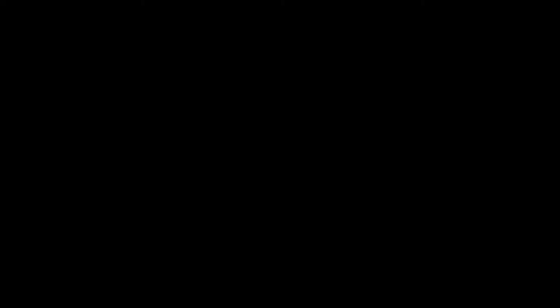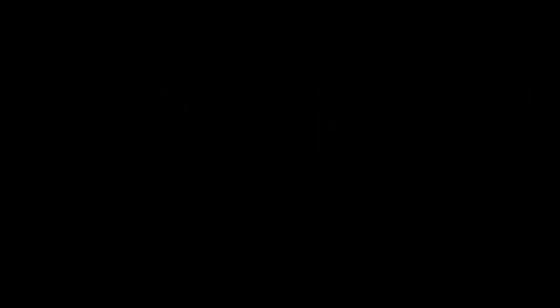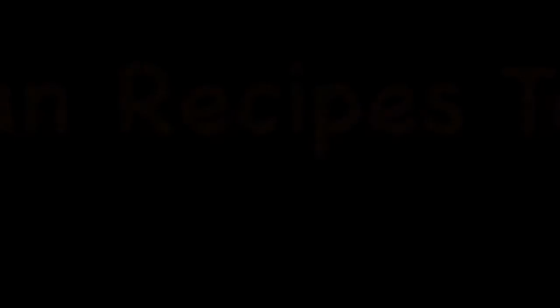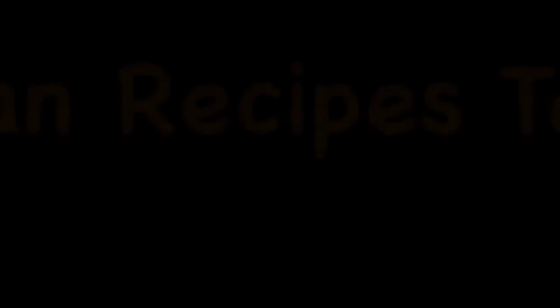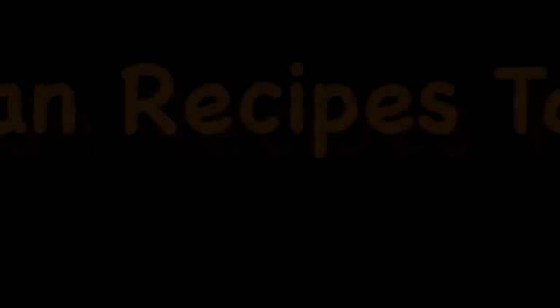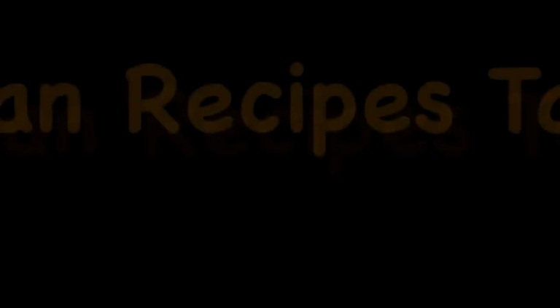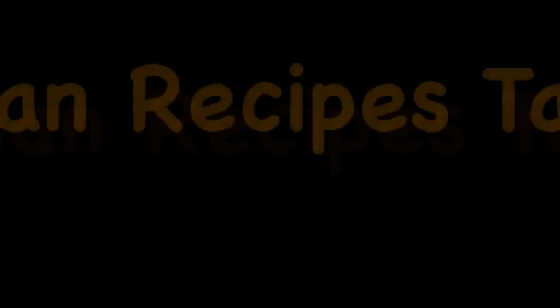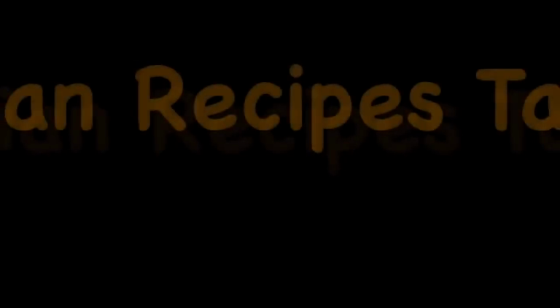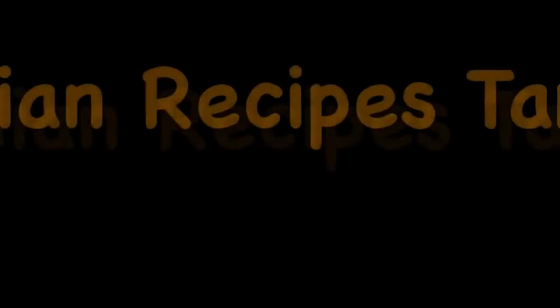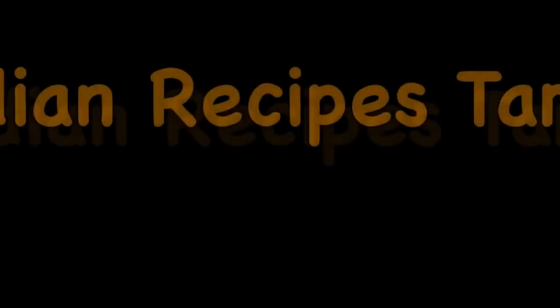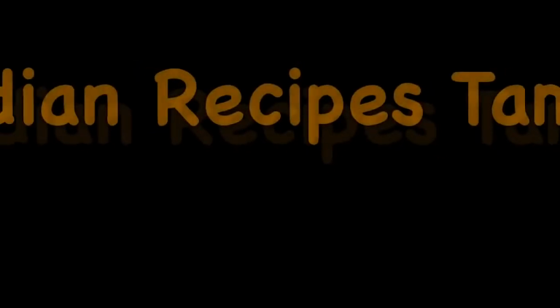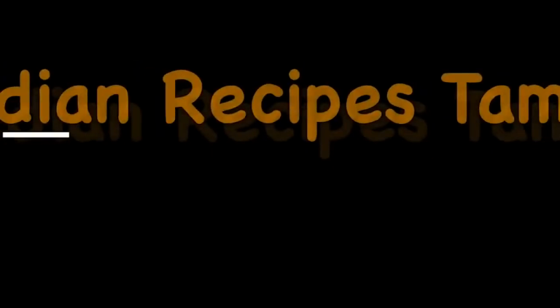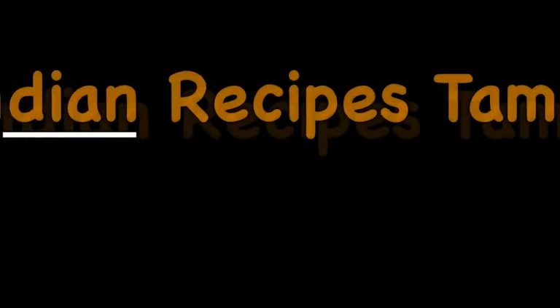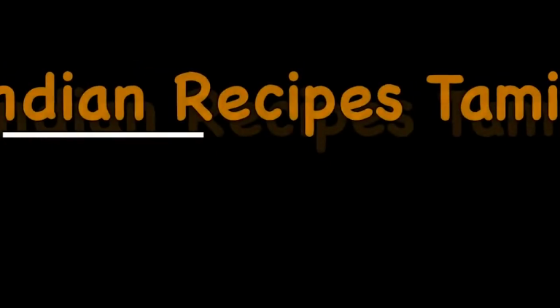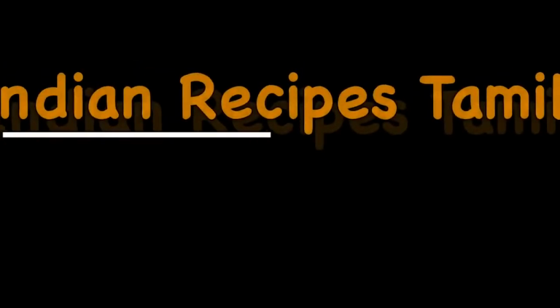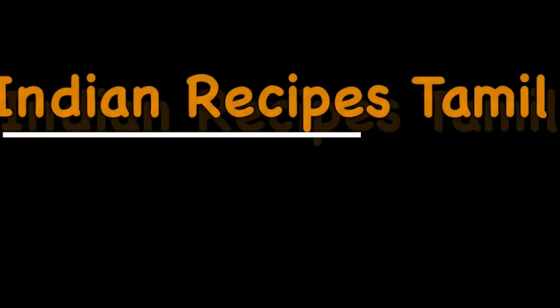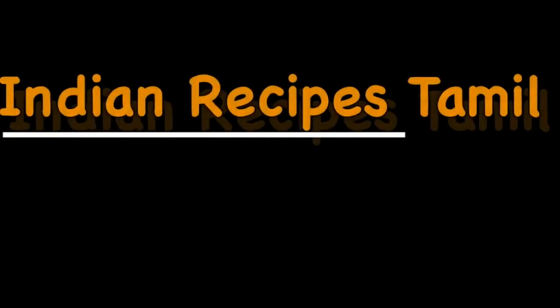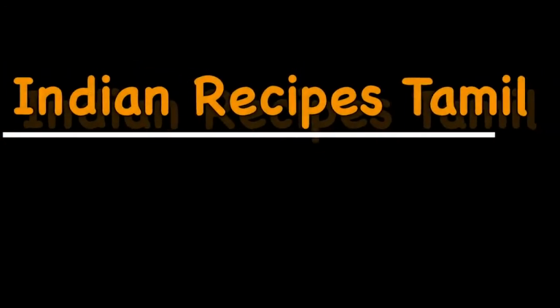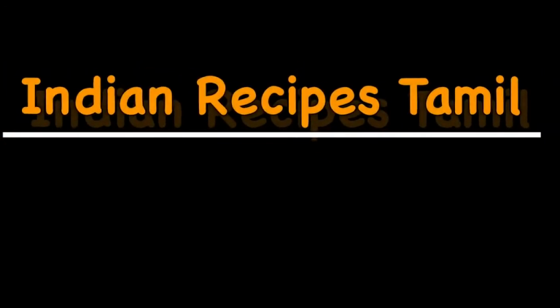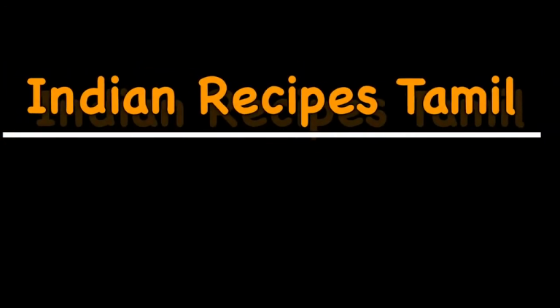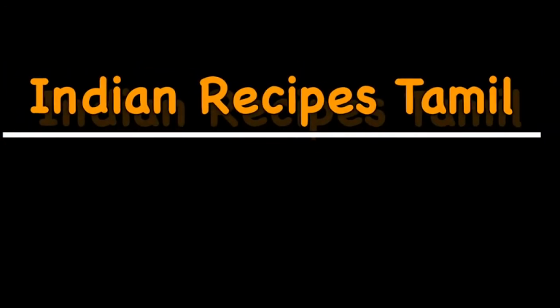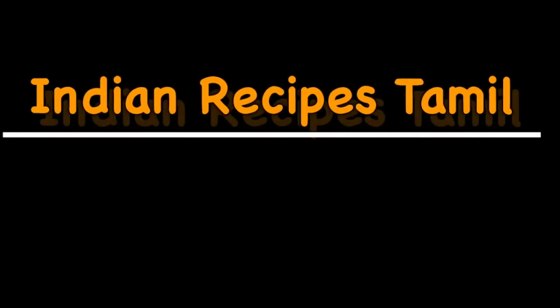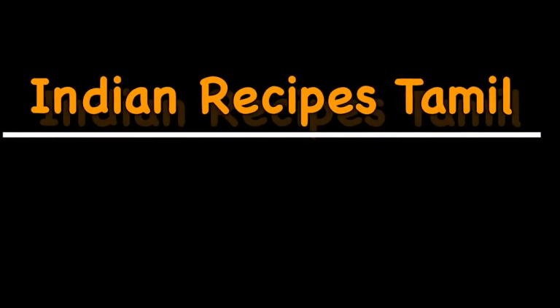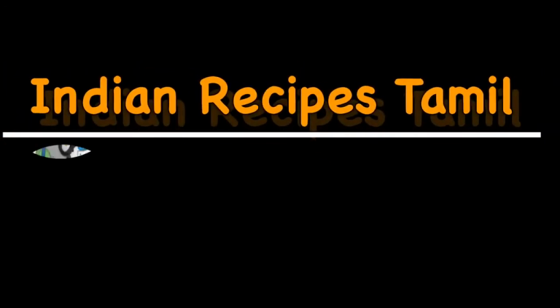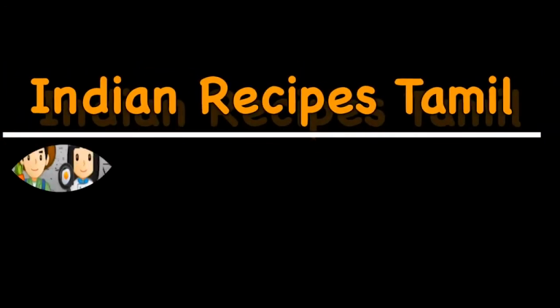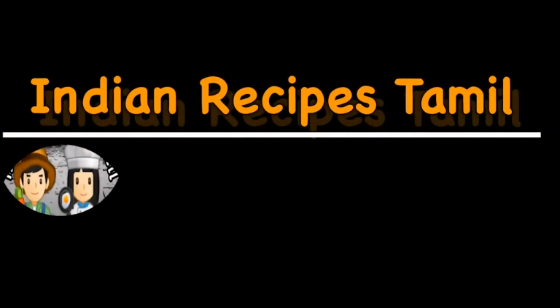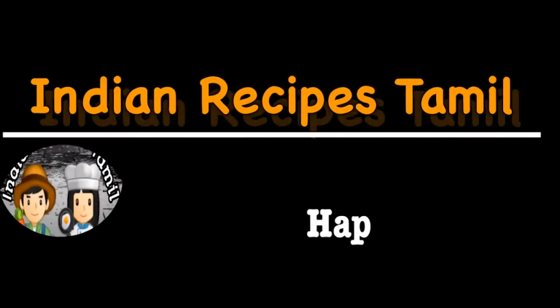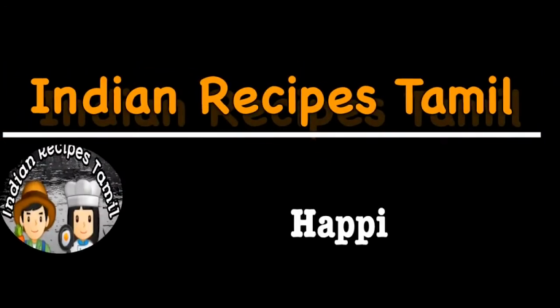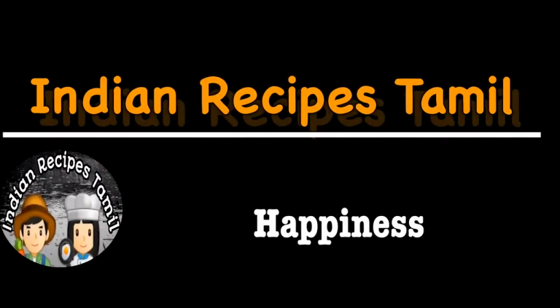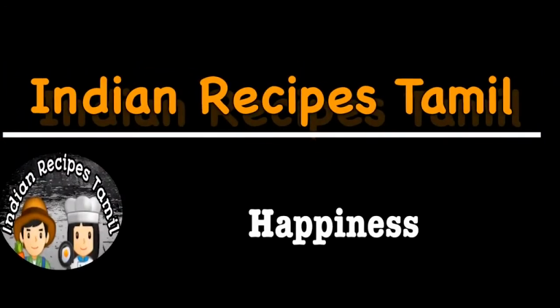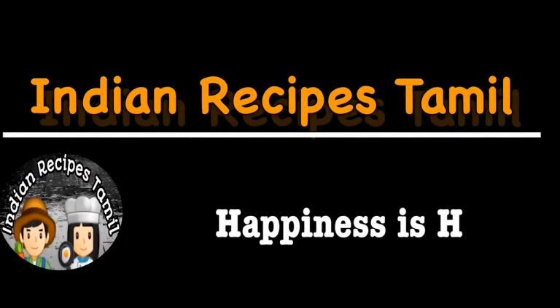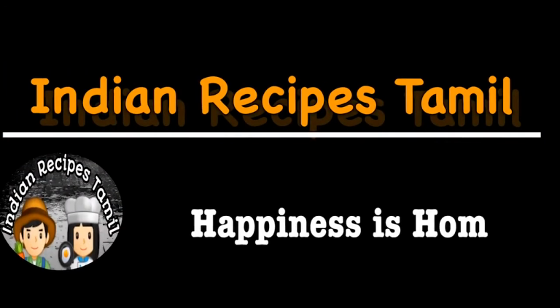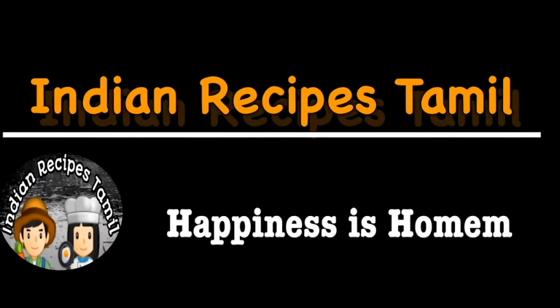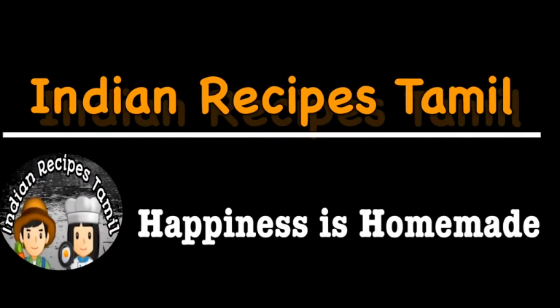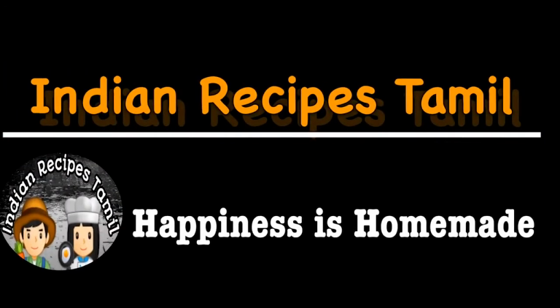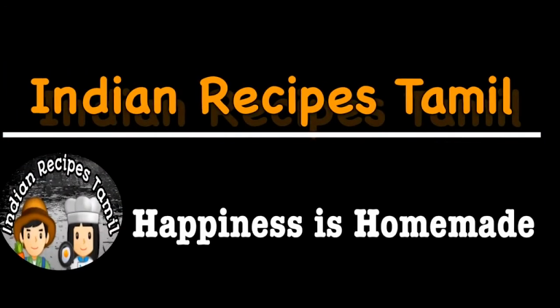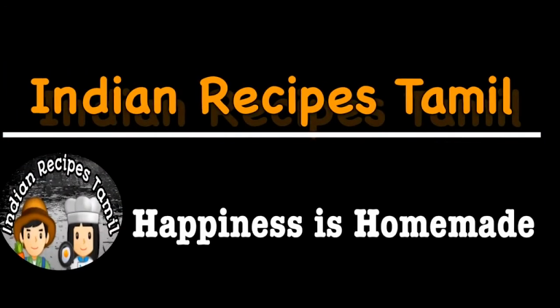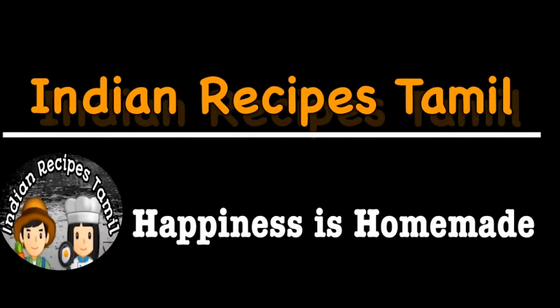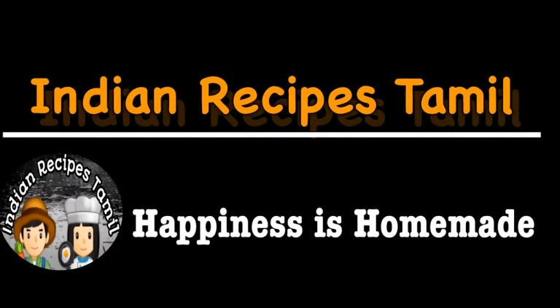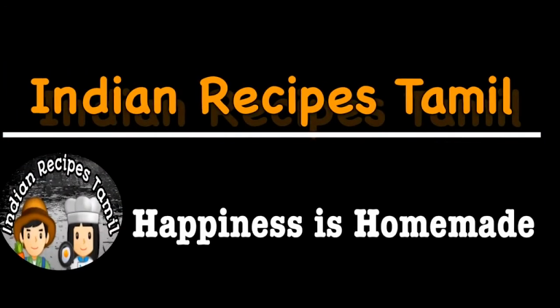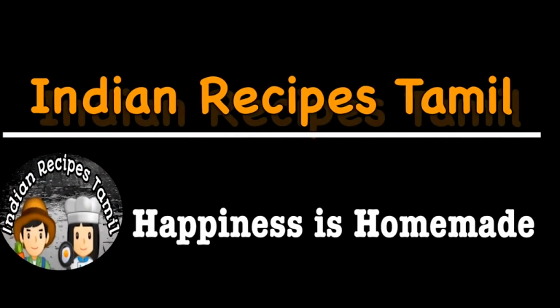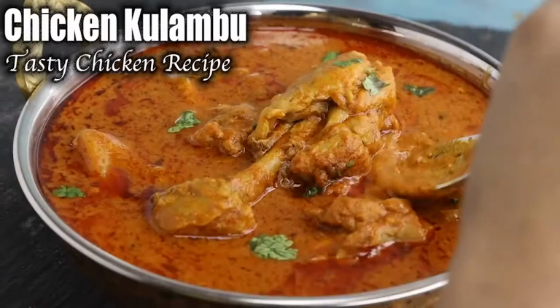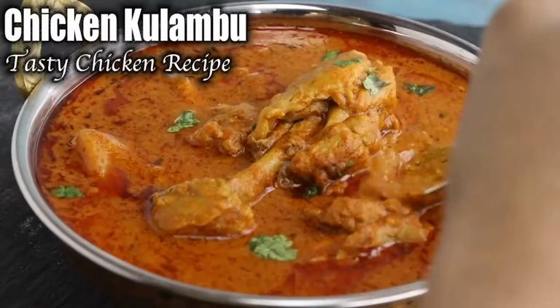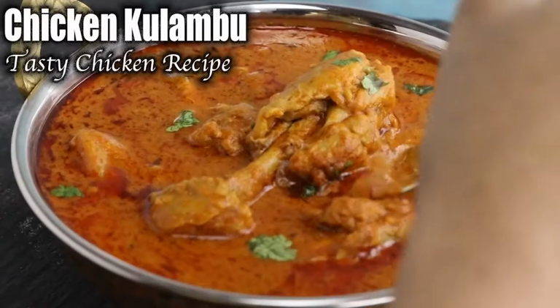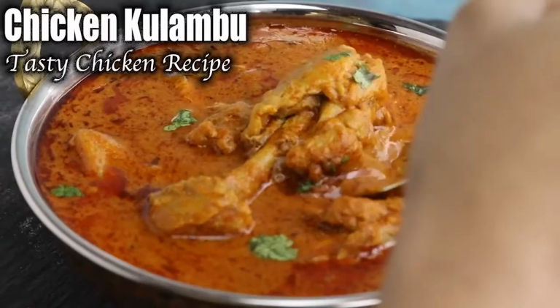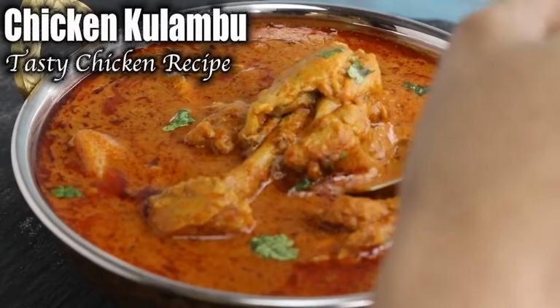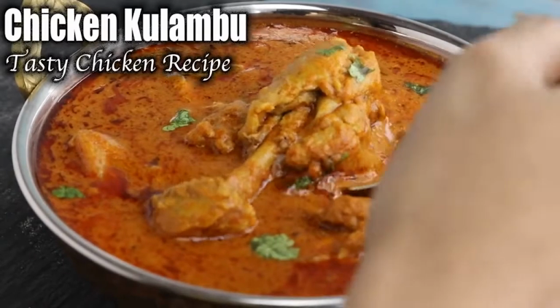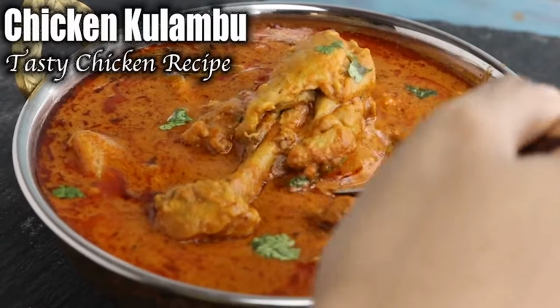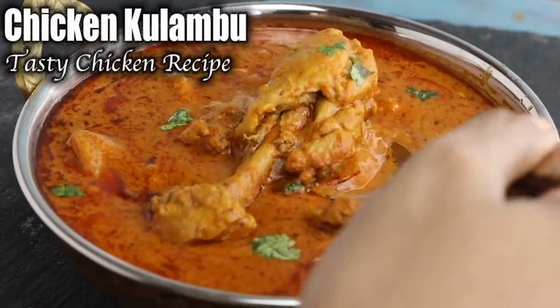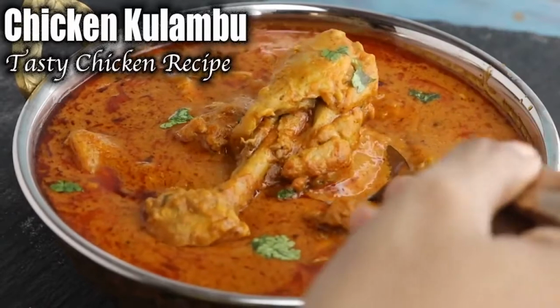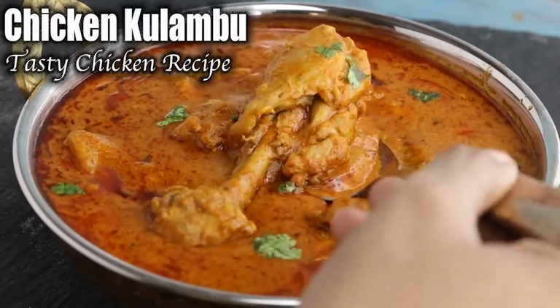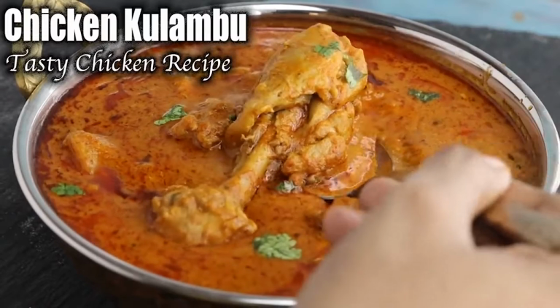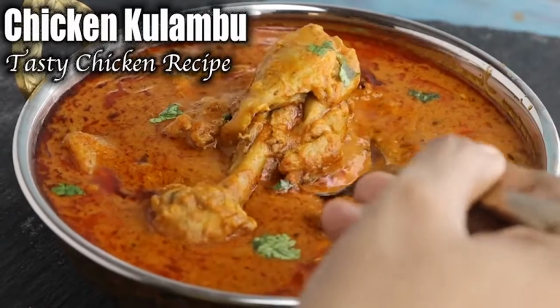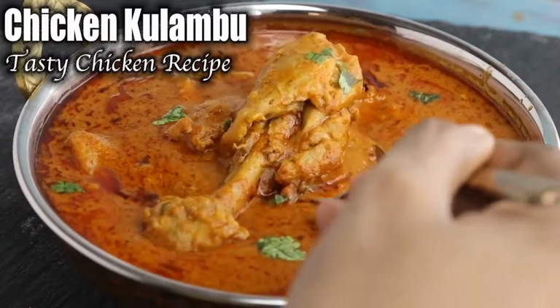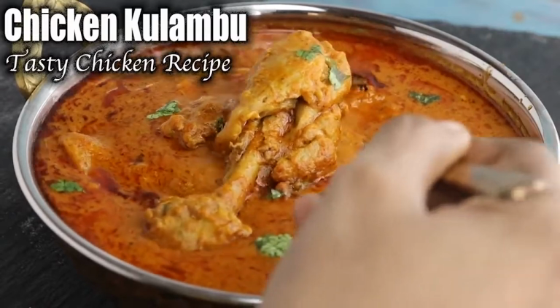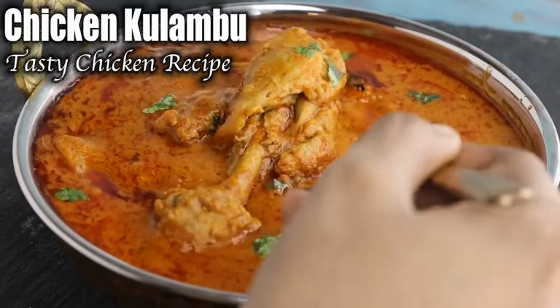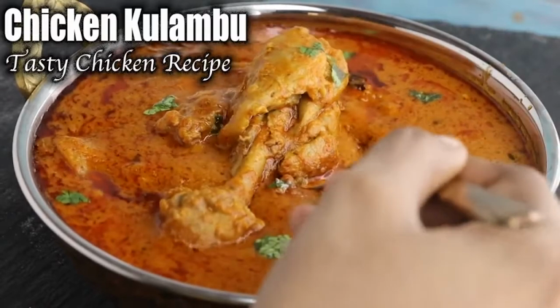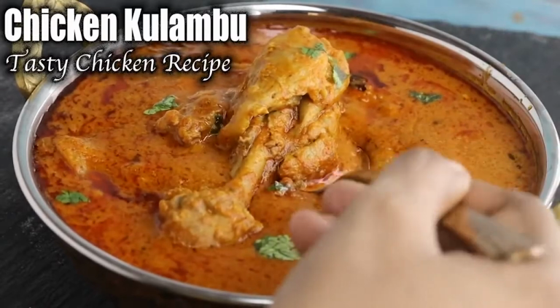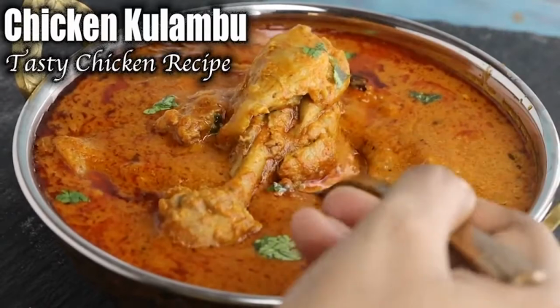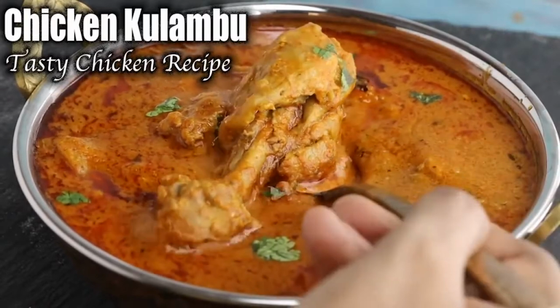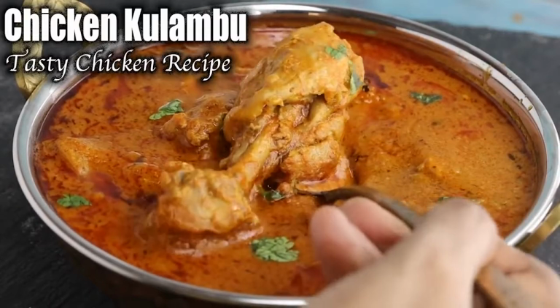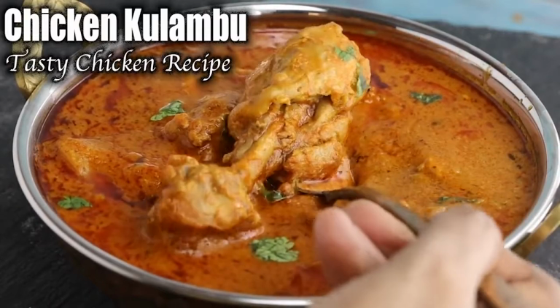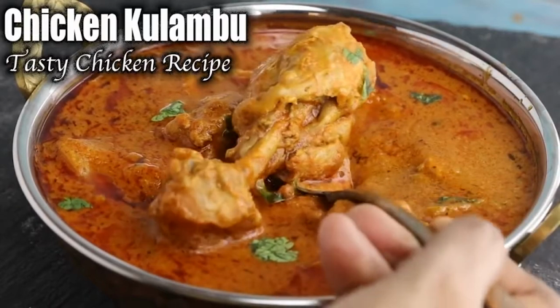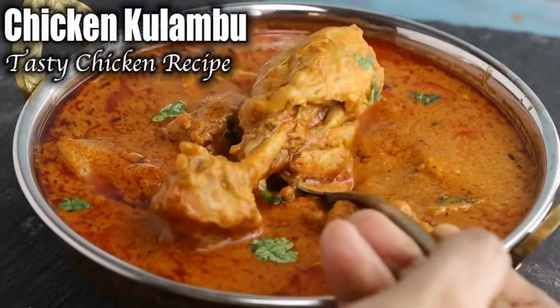Hi Friends! Welcome to Indian Recipes Tamil! Let's see how to make a very tasty and special chicken kuzhambu.